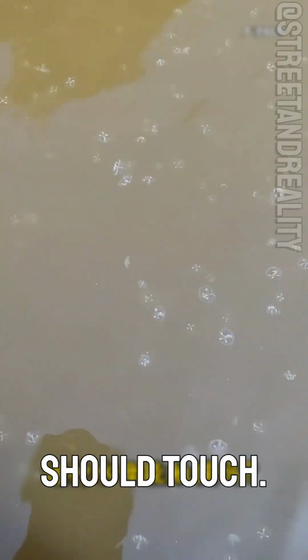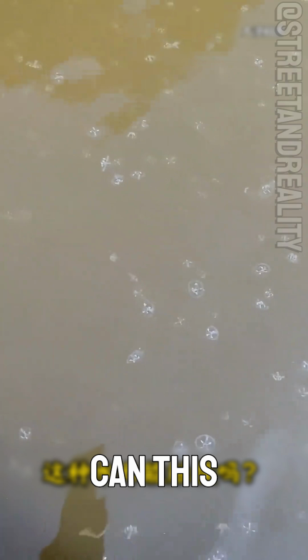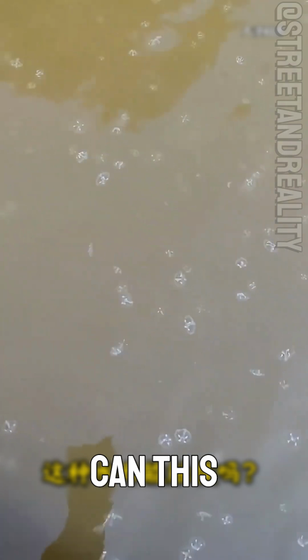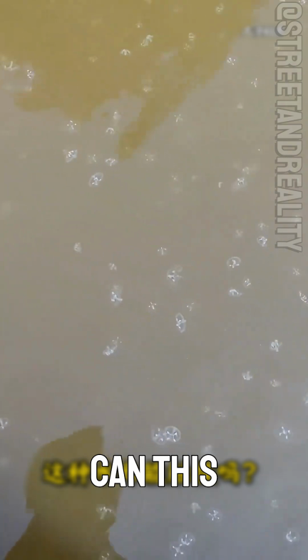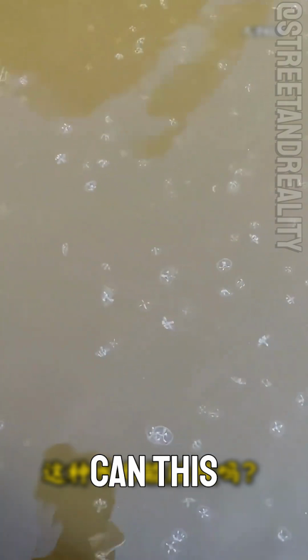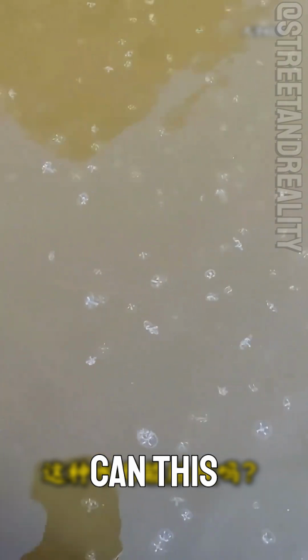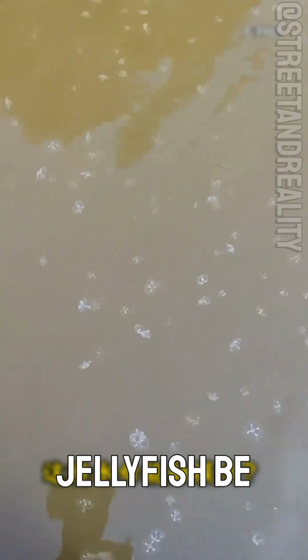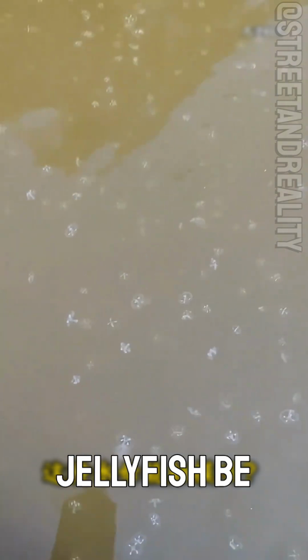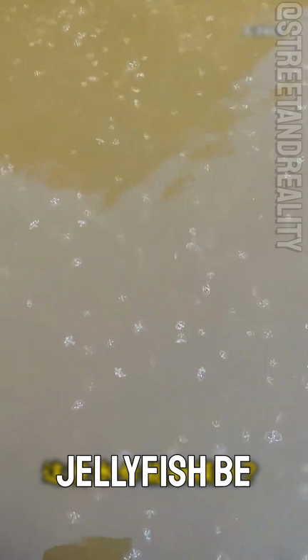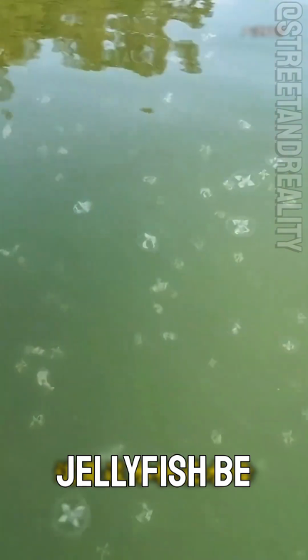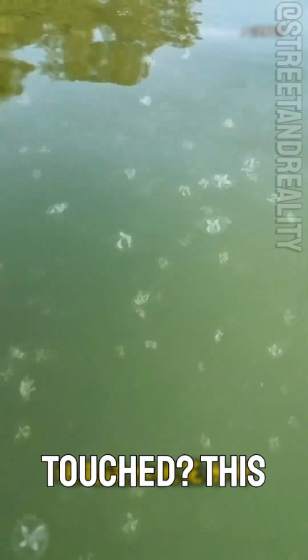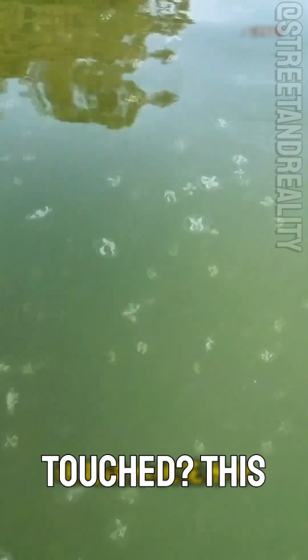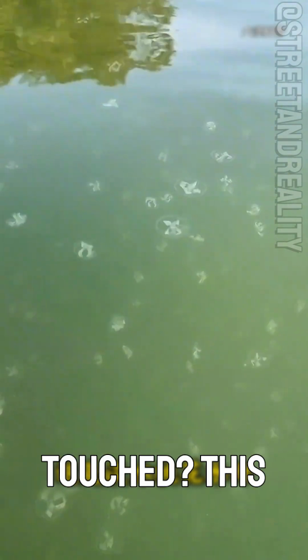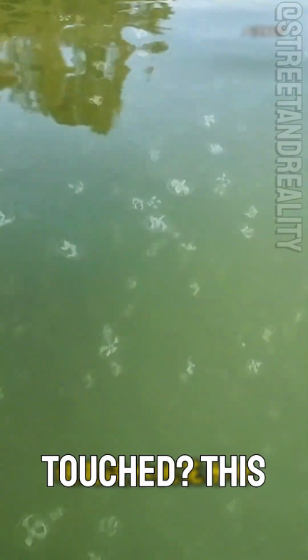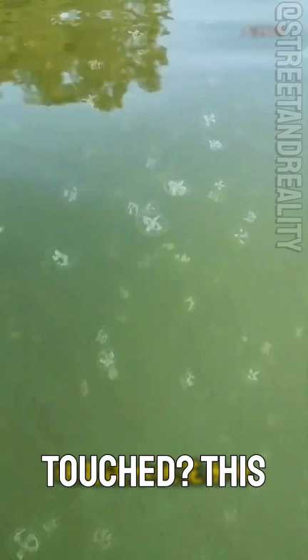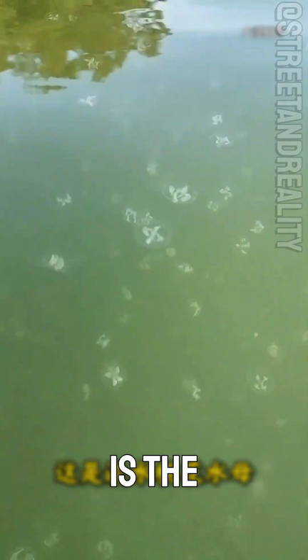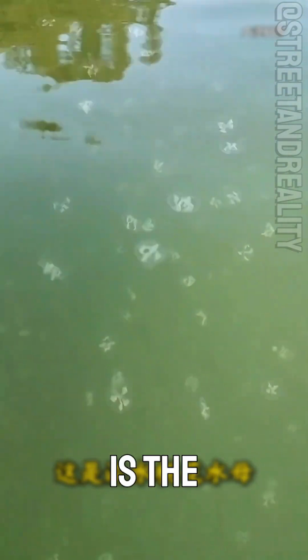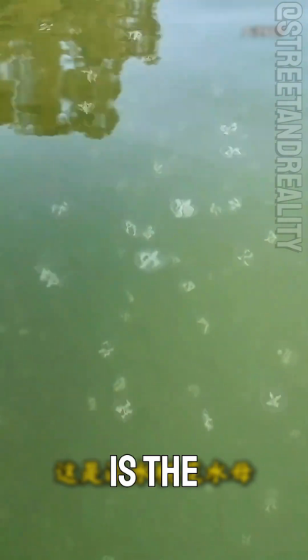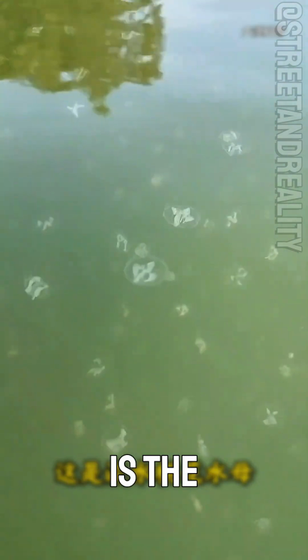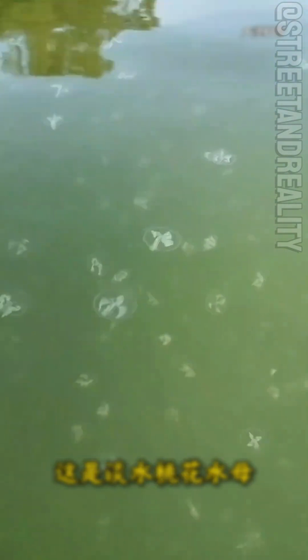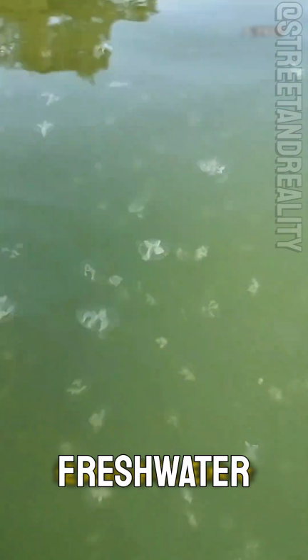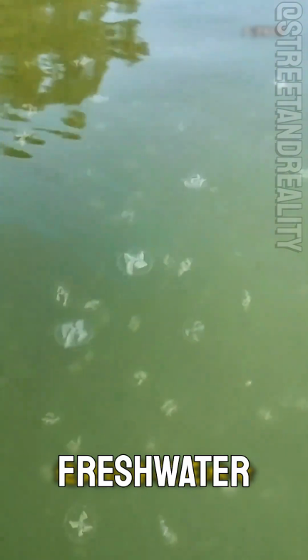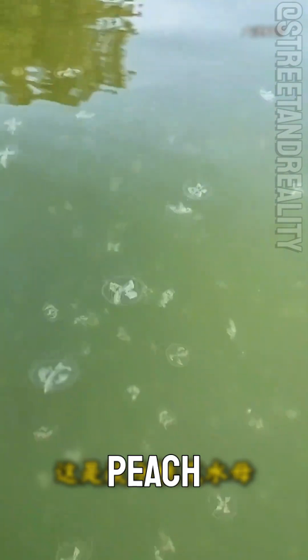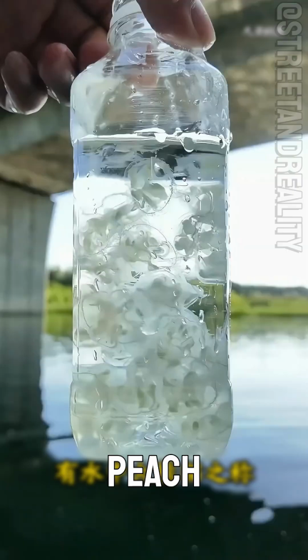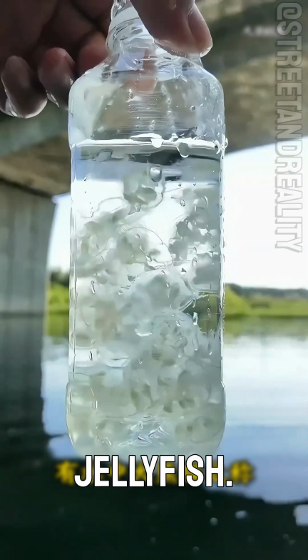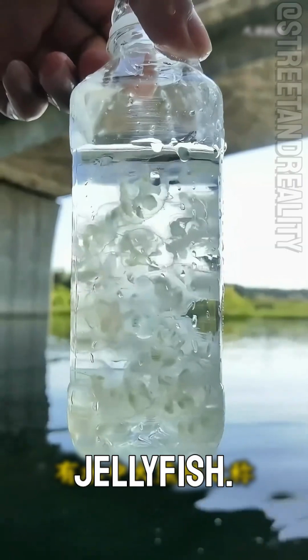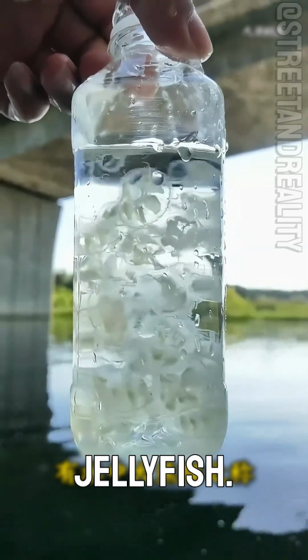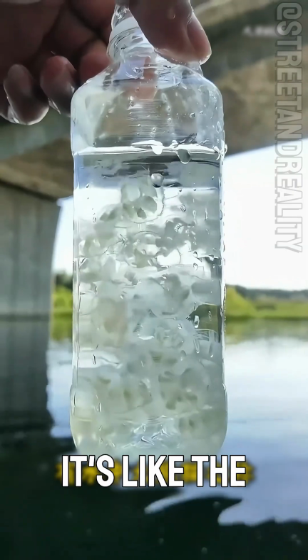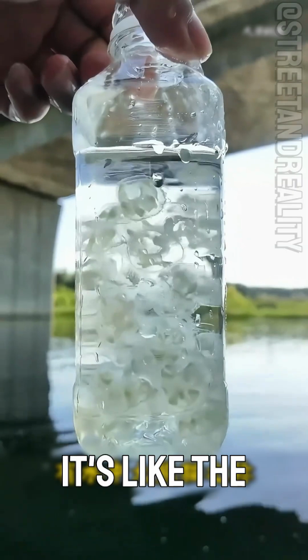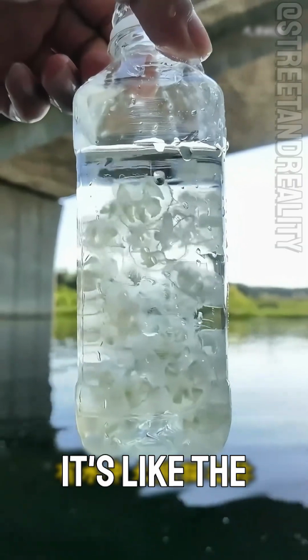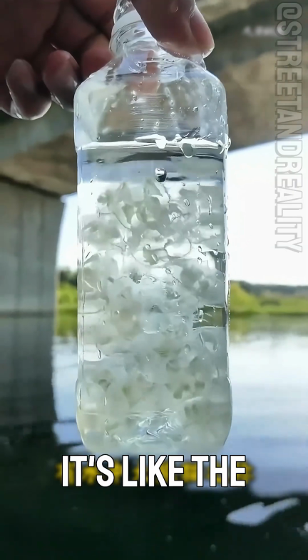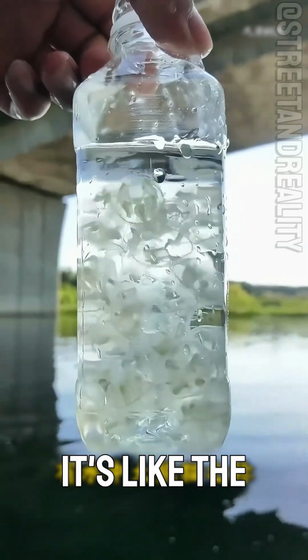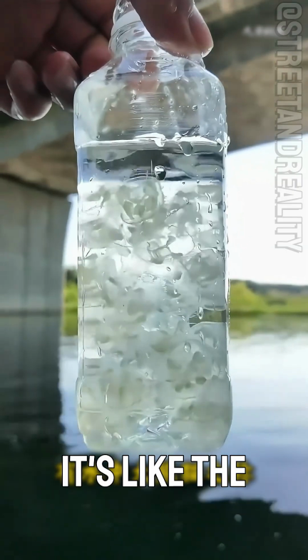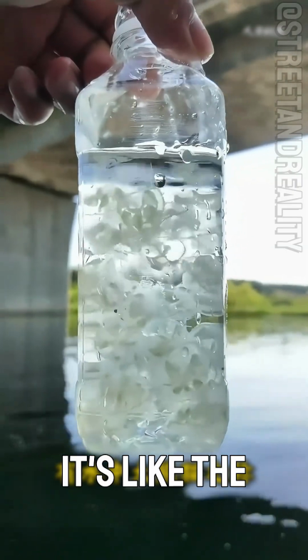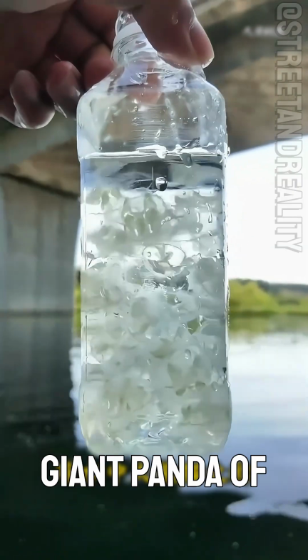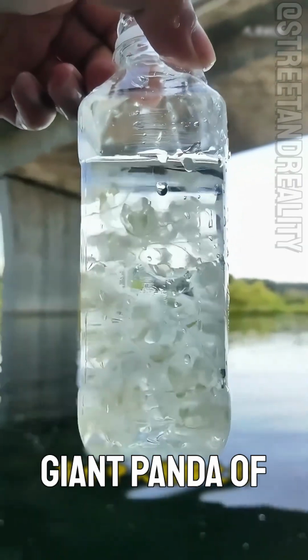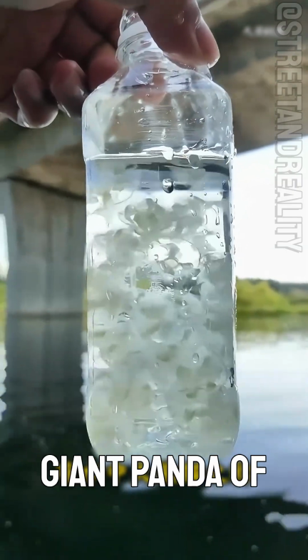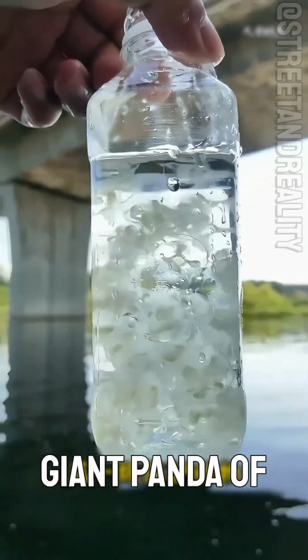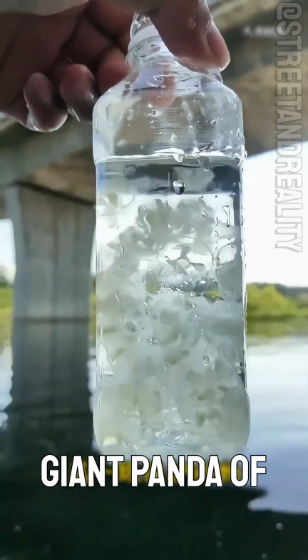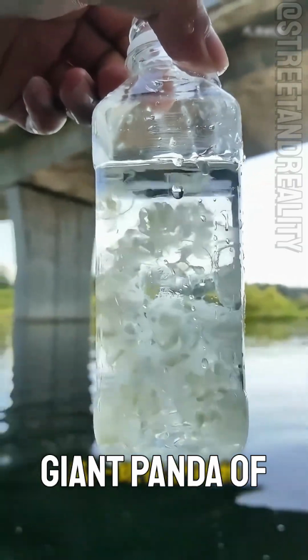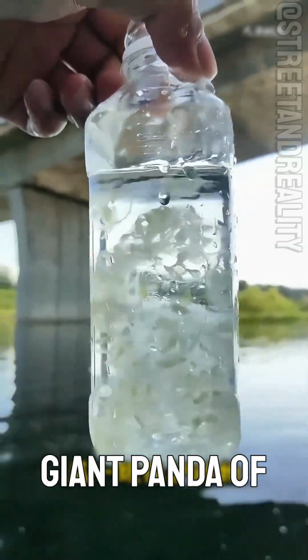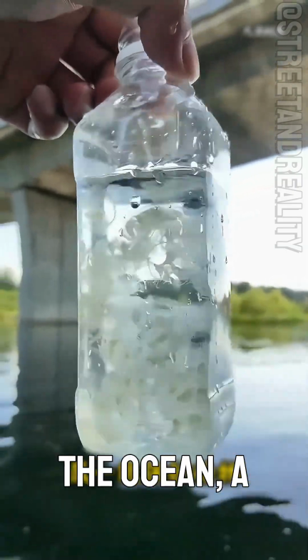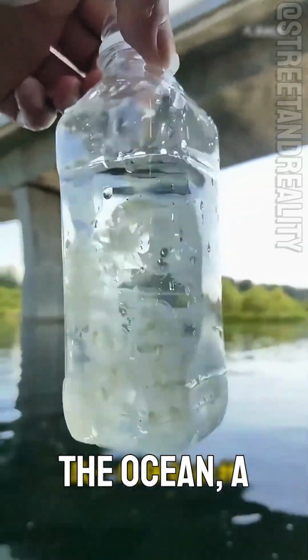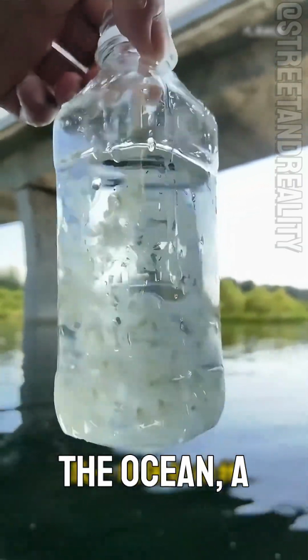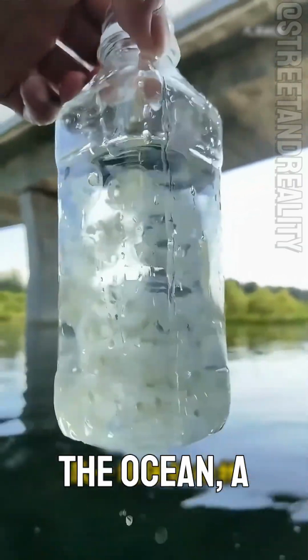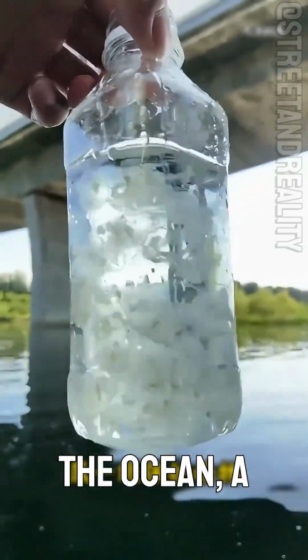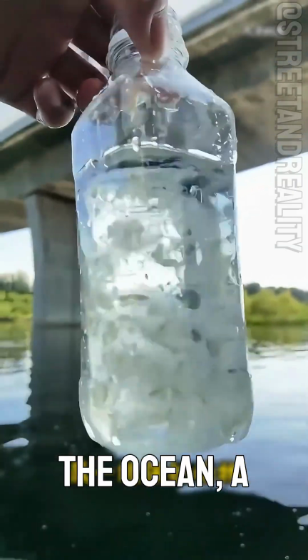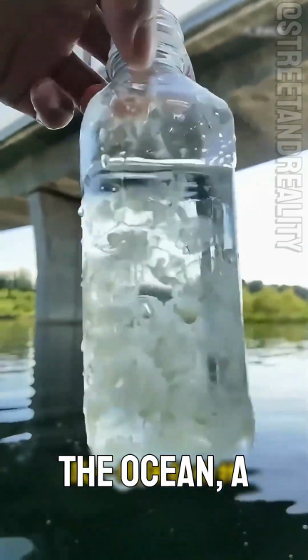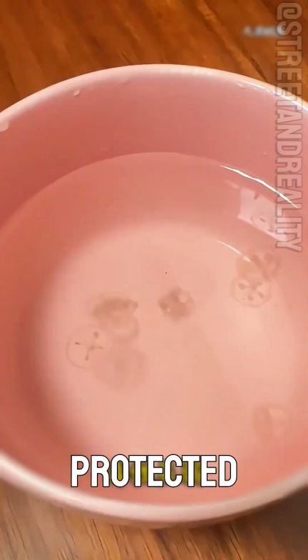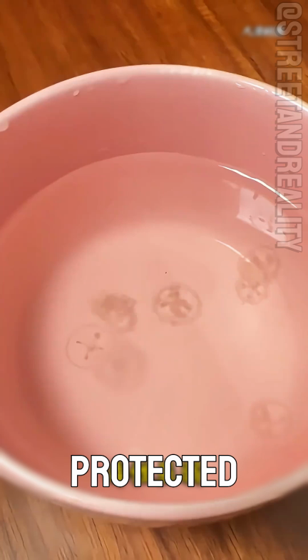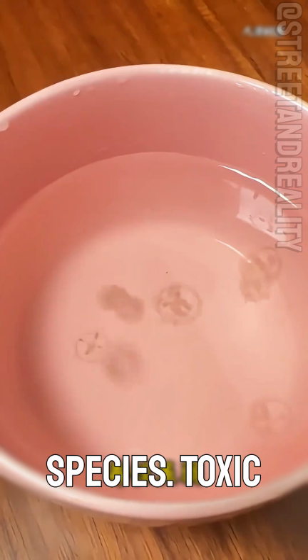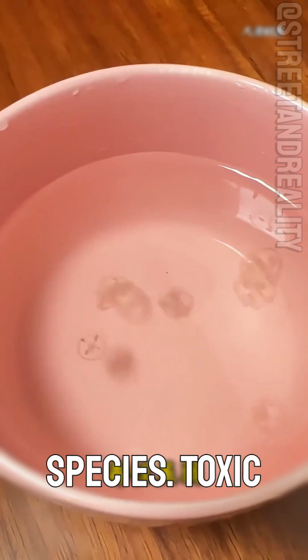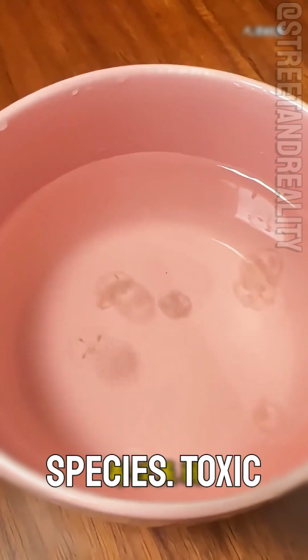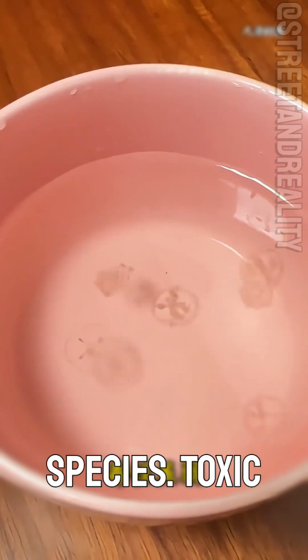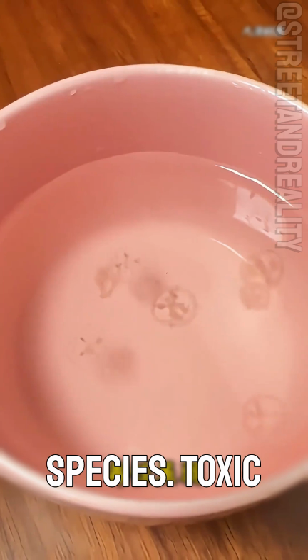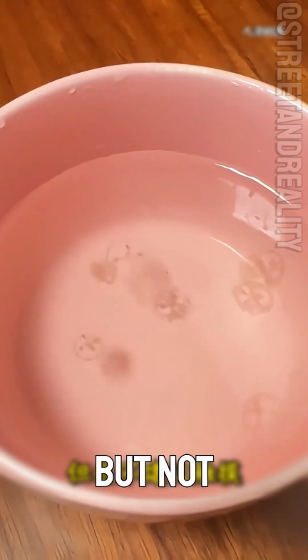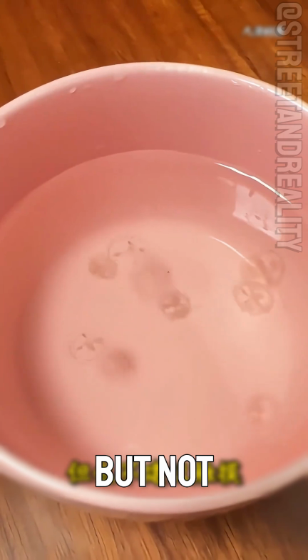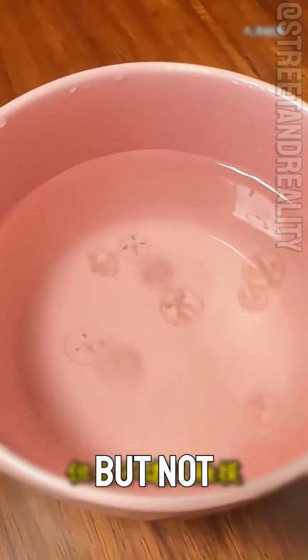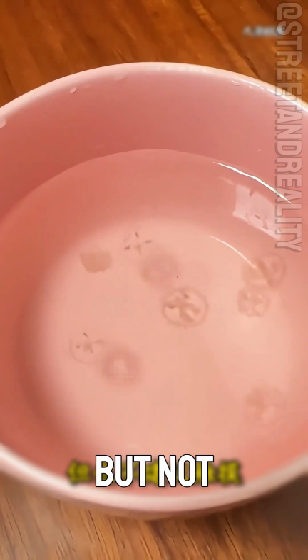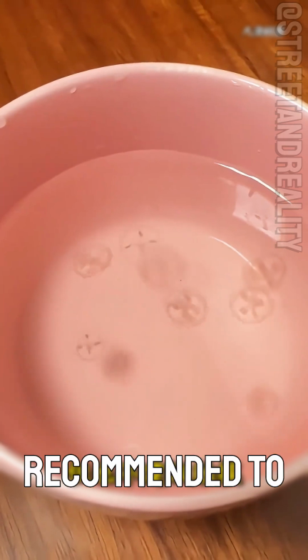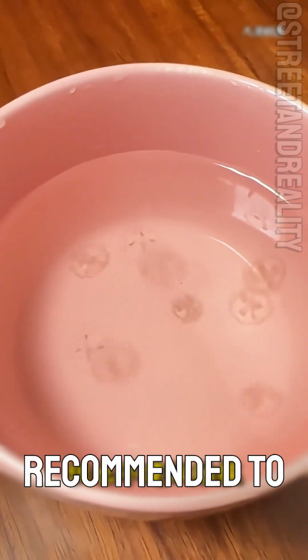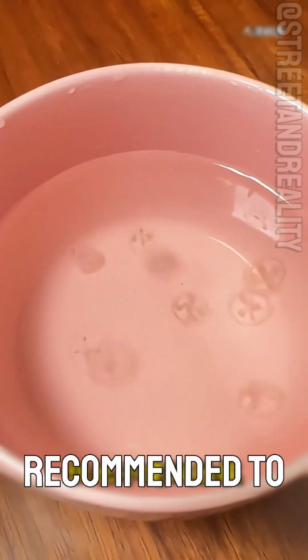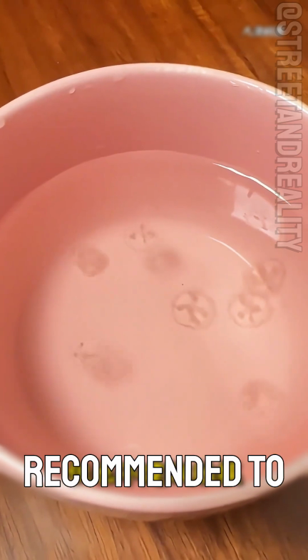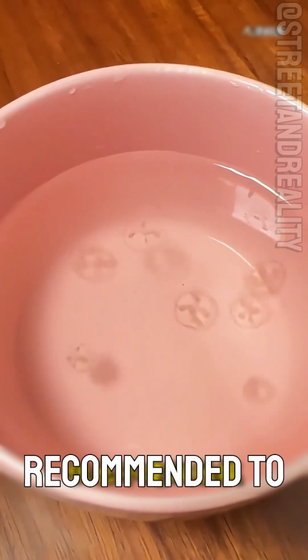Can this jellyfish be touched? This is the freshwater peach jellyfish. It's like the giant panda of the ocean — a protected species. Toxic, but not recommended to touch.